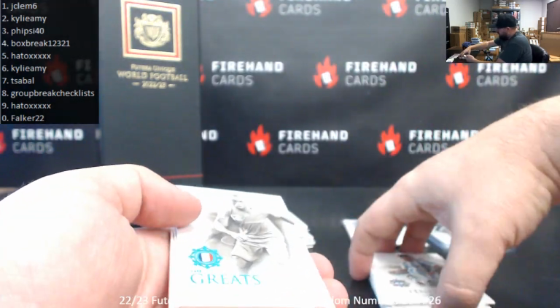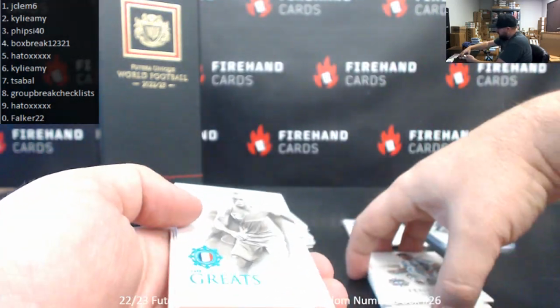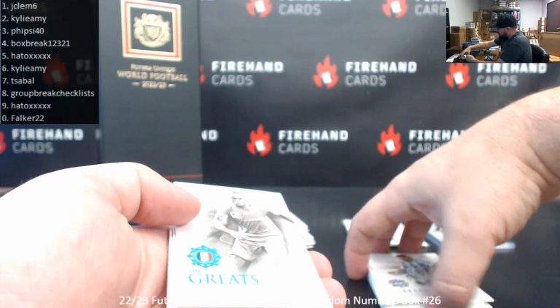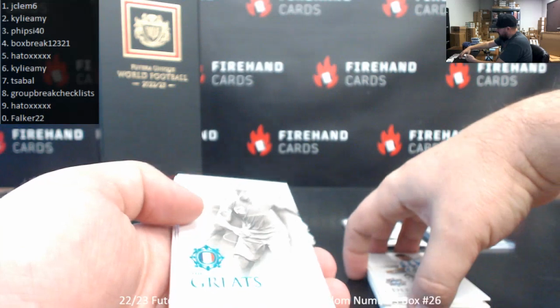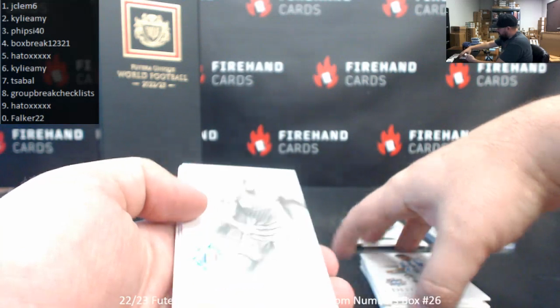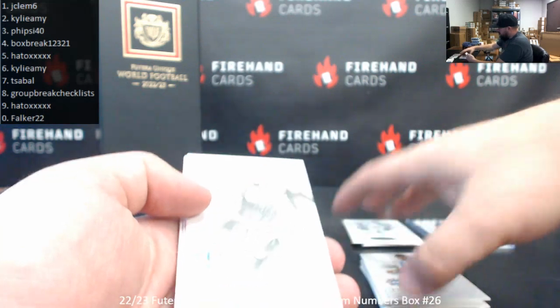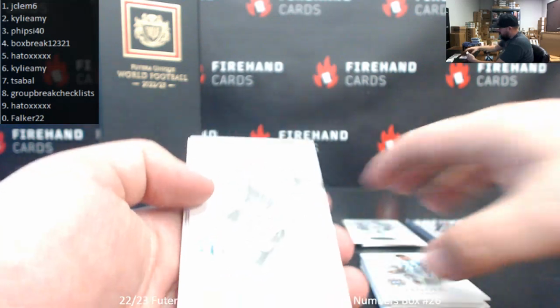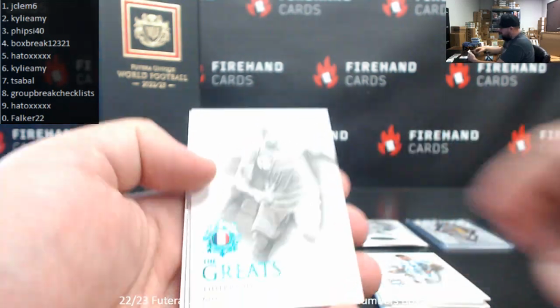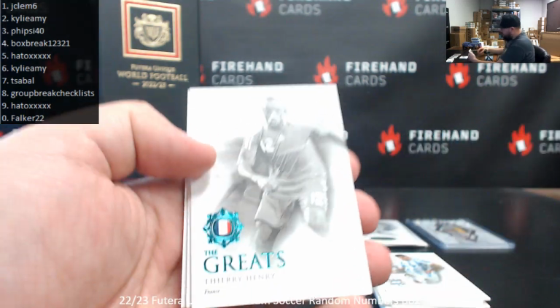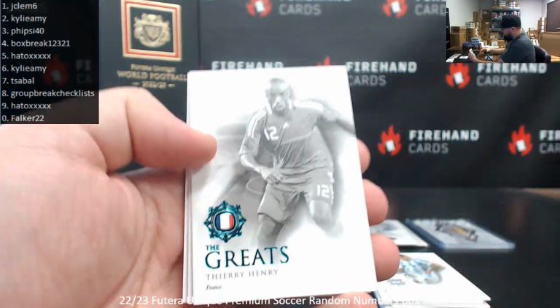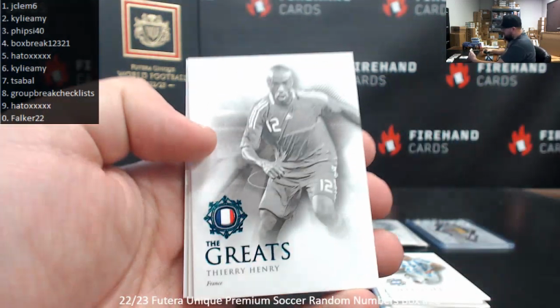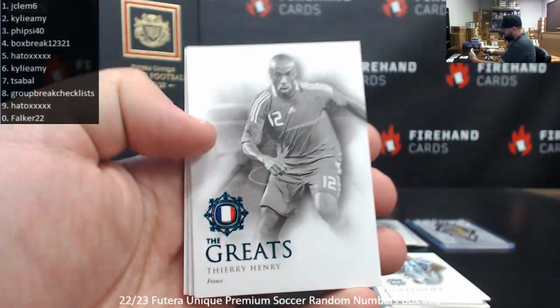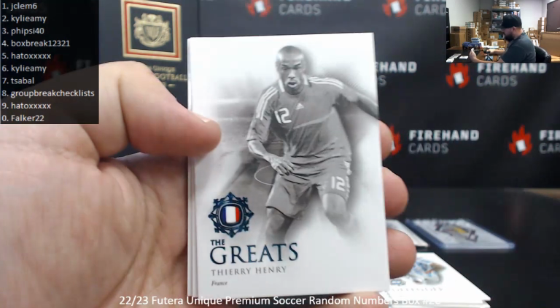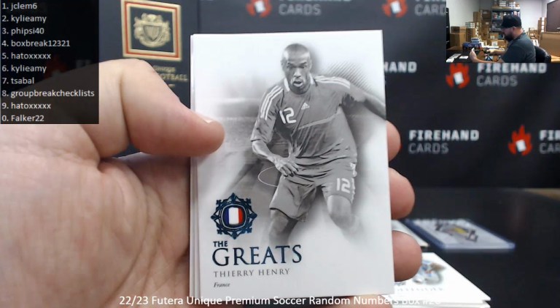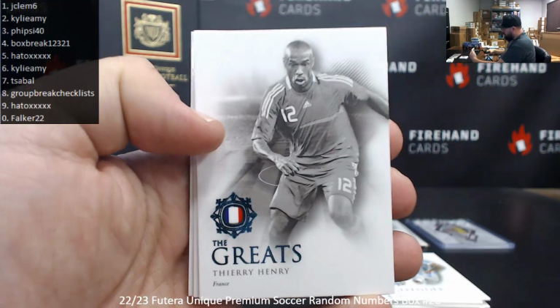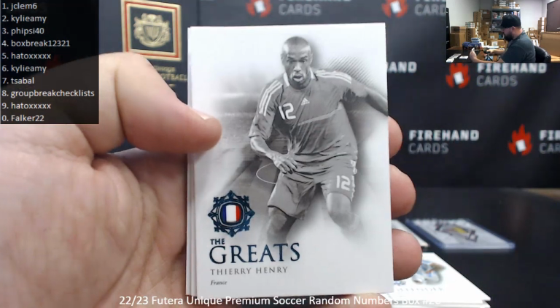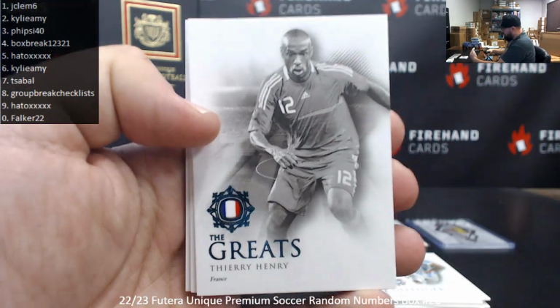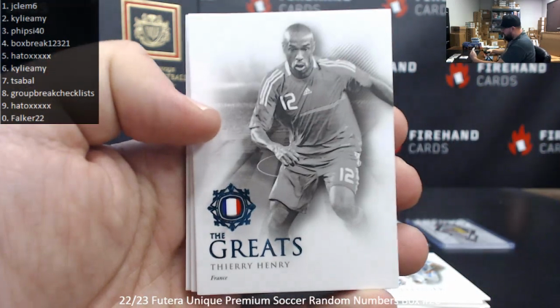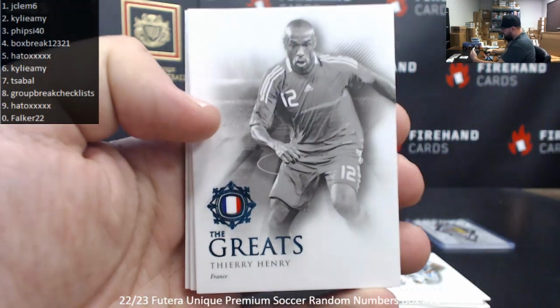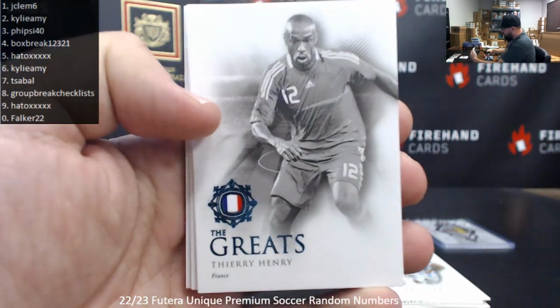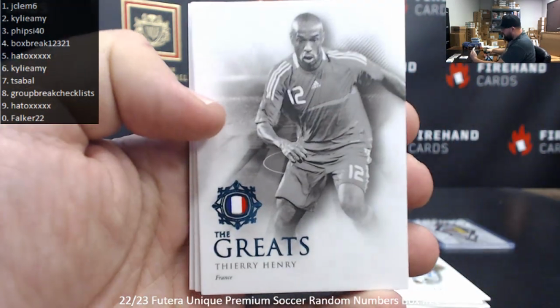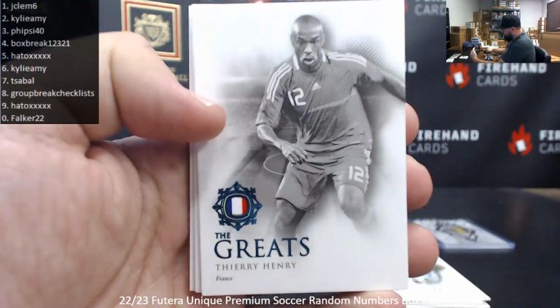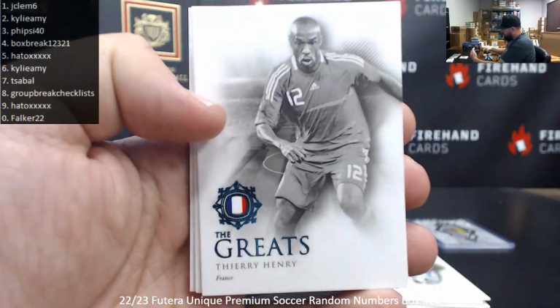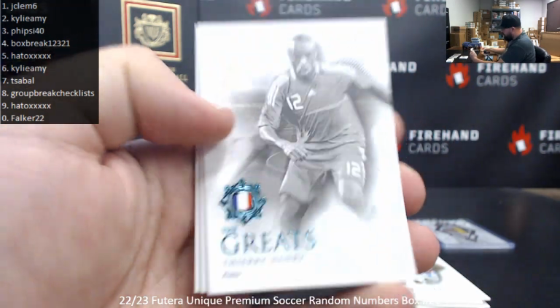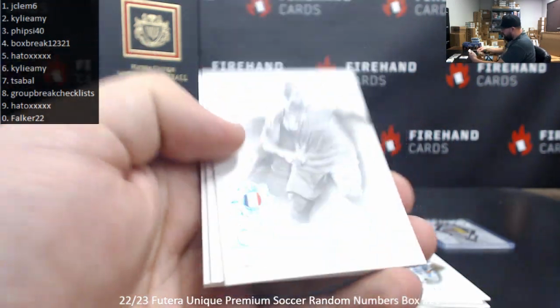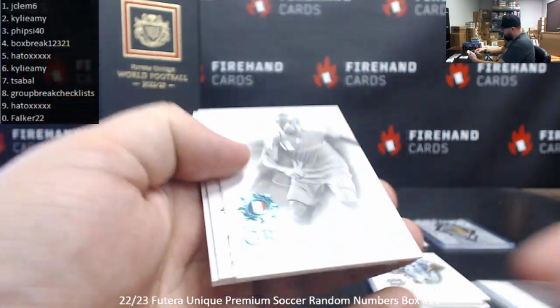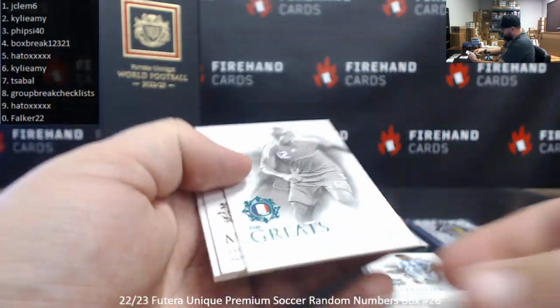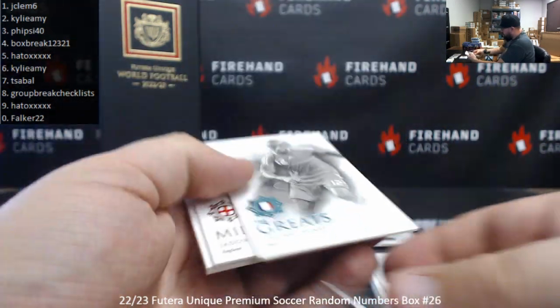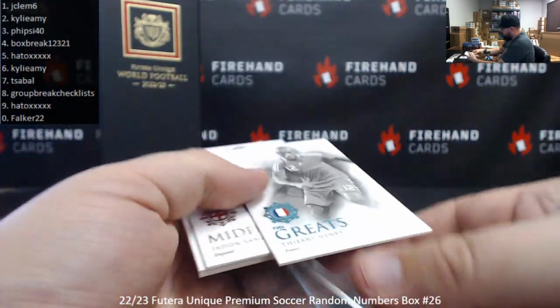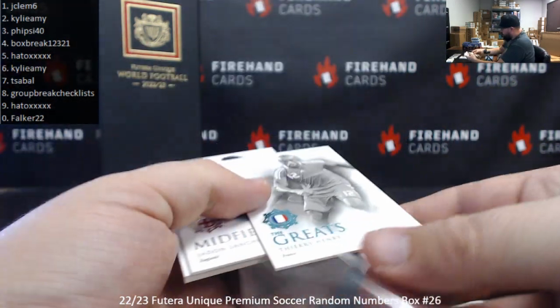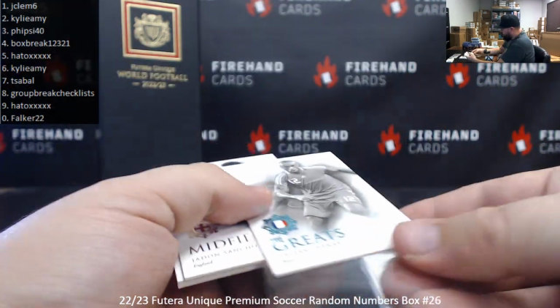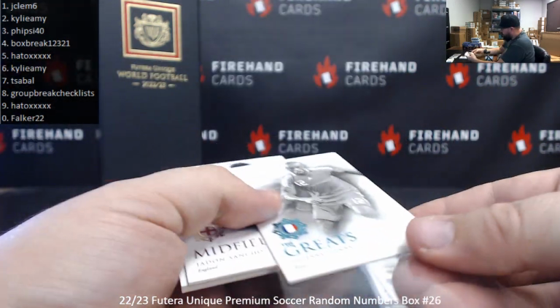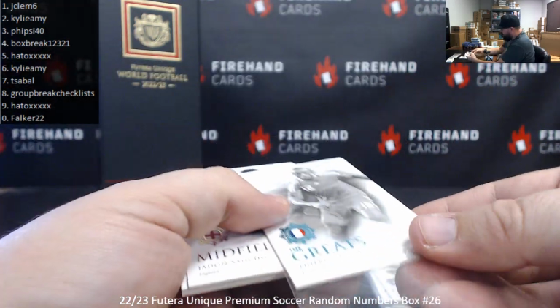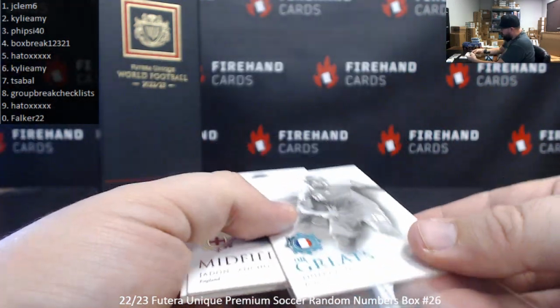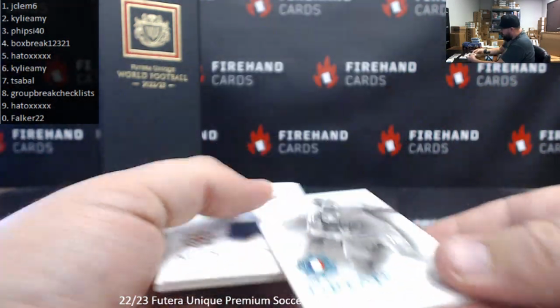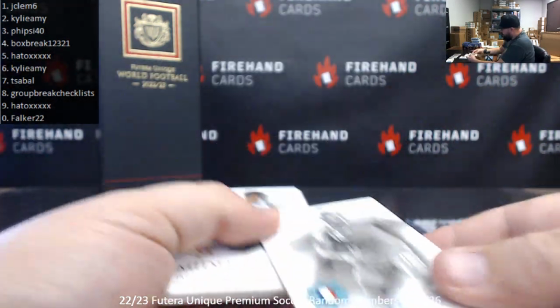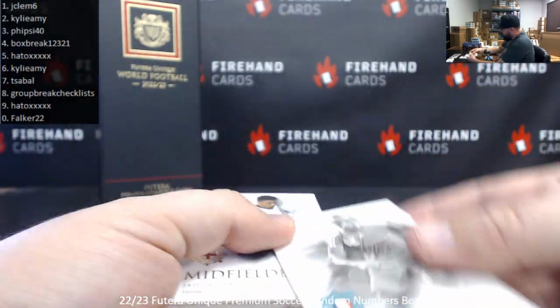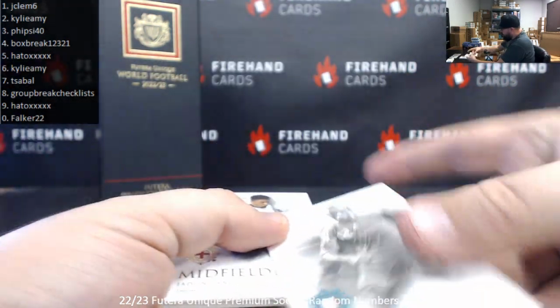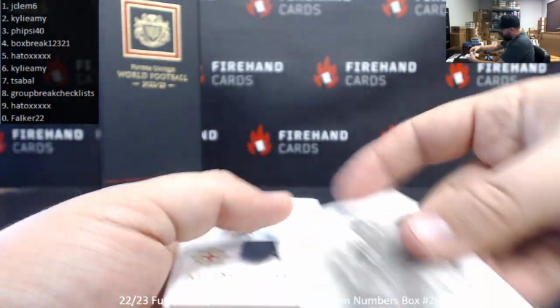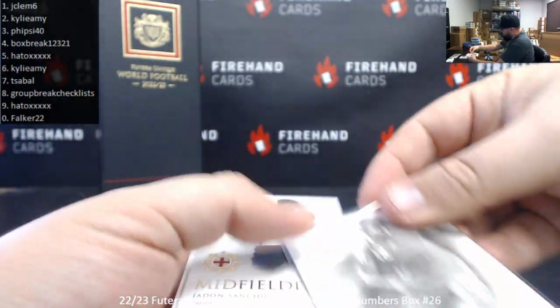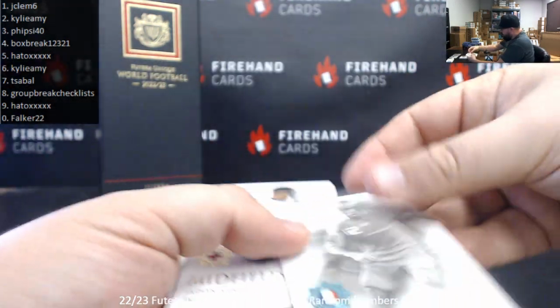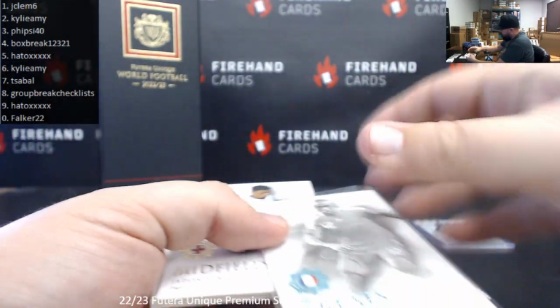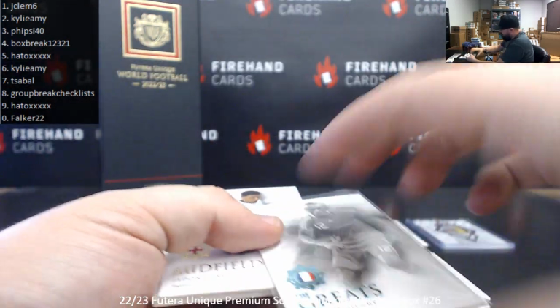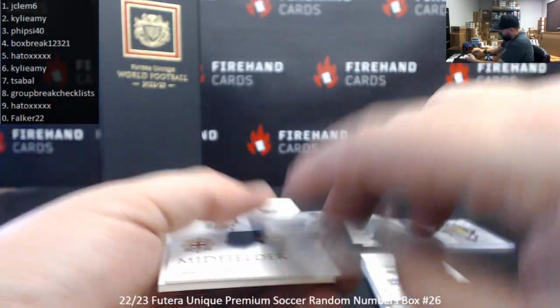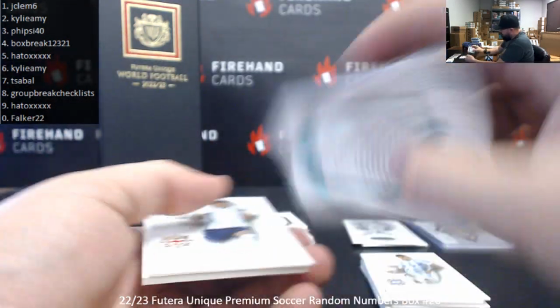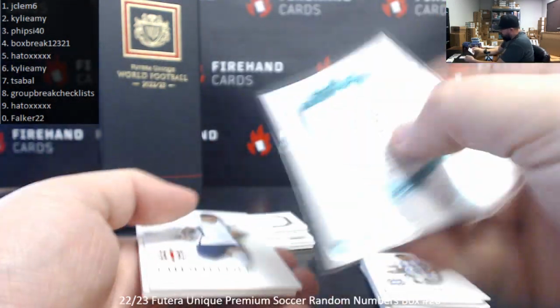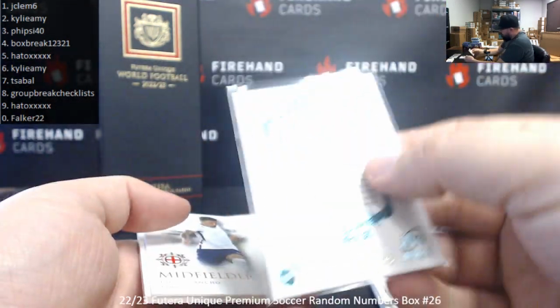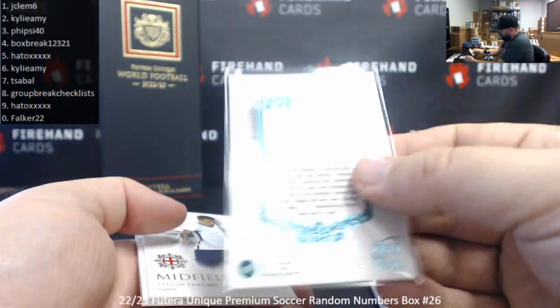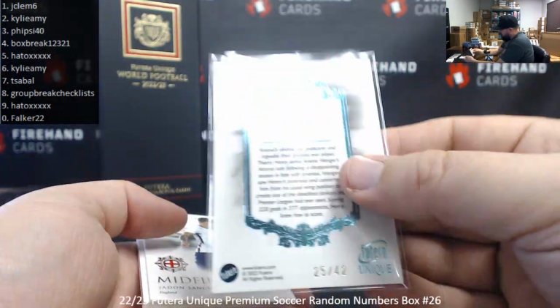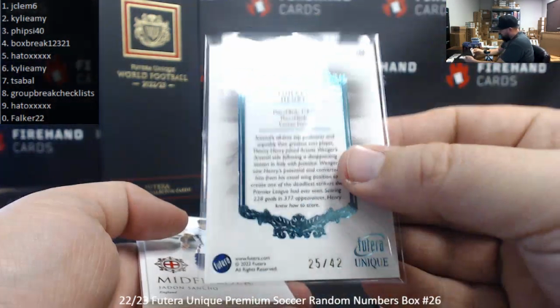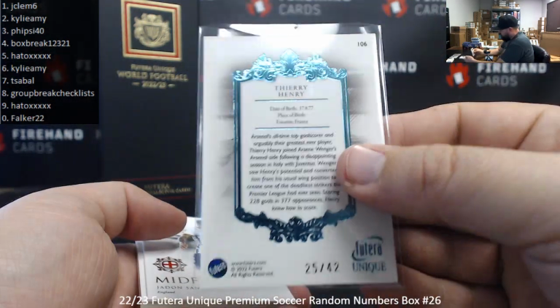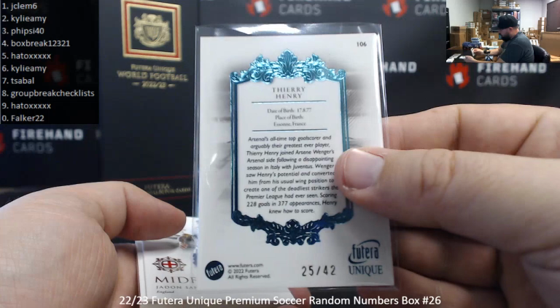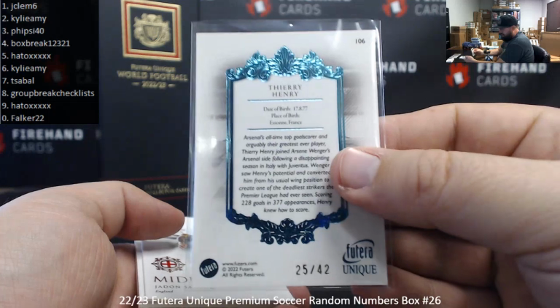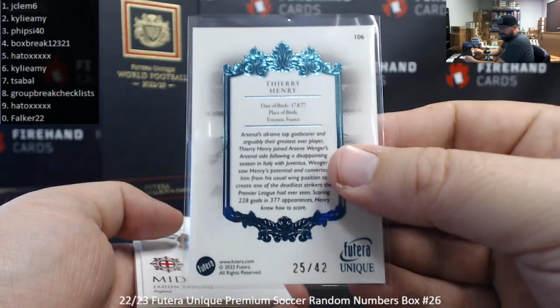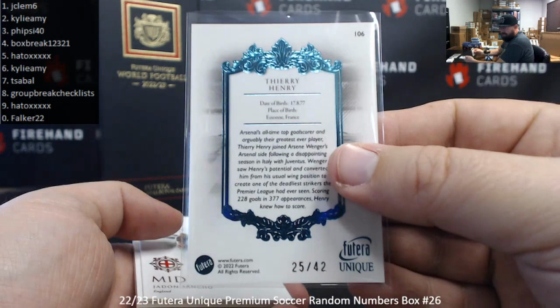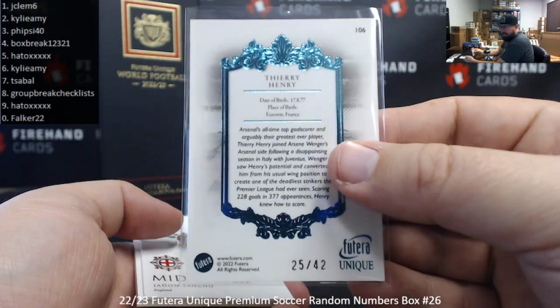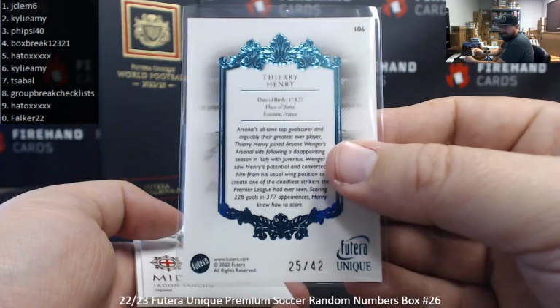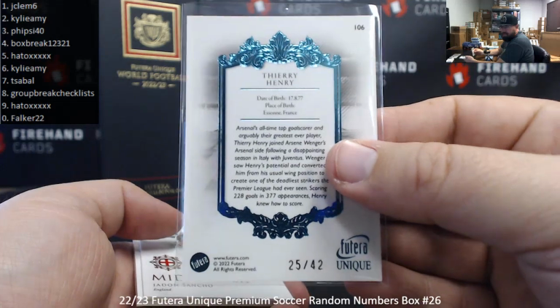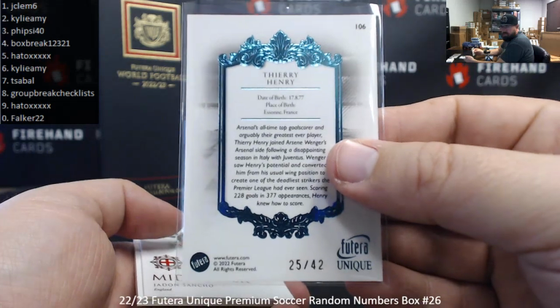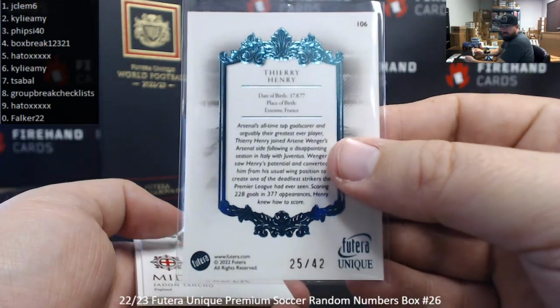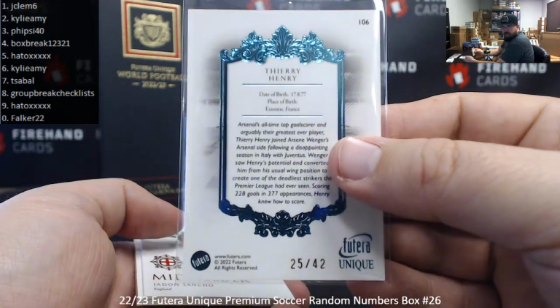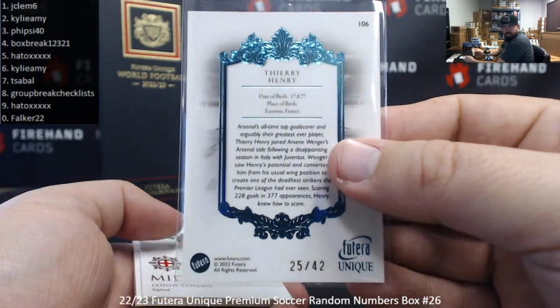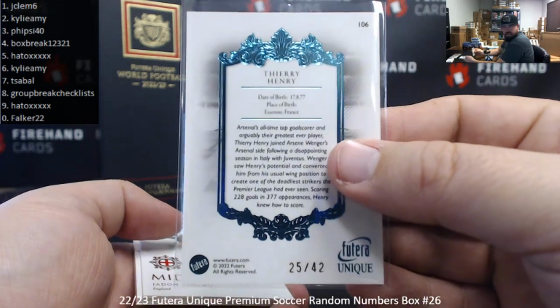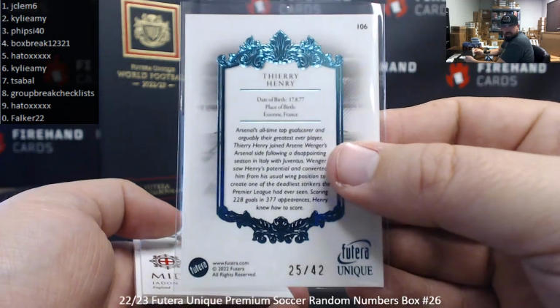Happy Saturday. Tiare Henry turquoise foil, serial numbers 25 and 42 — spot 5 to Hado.